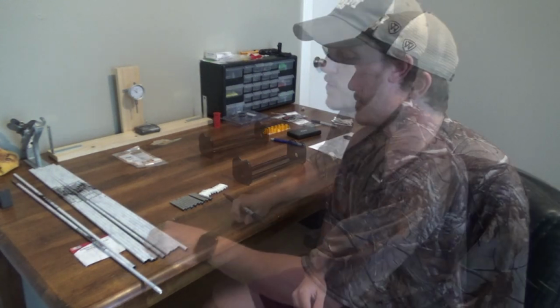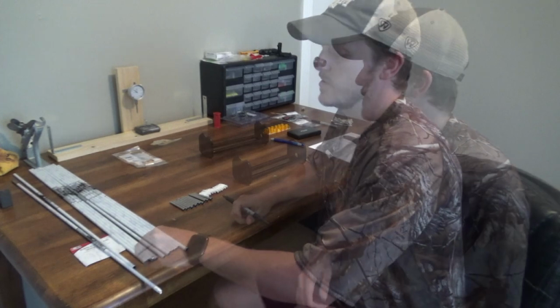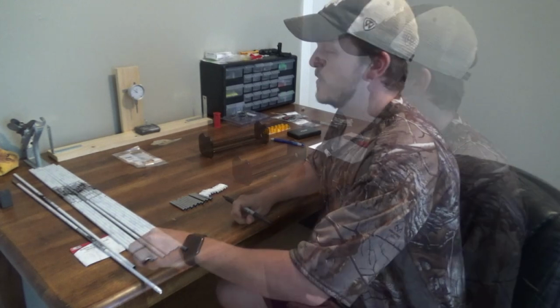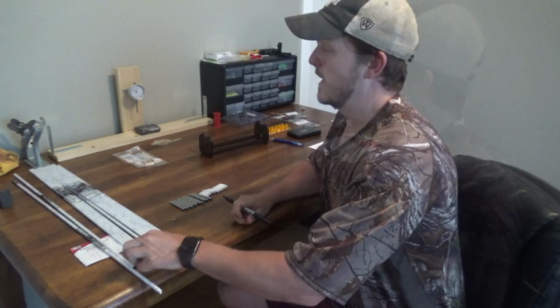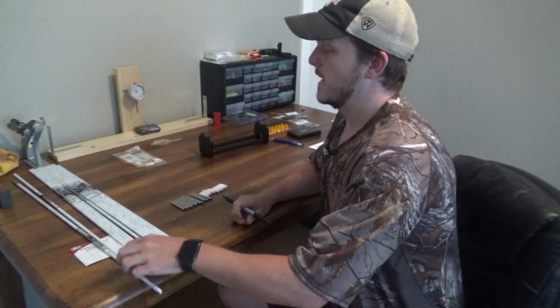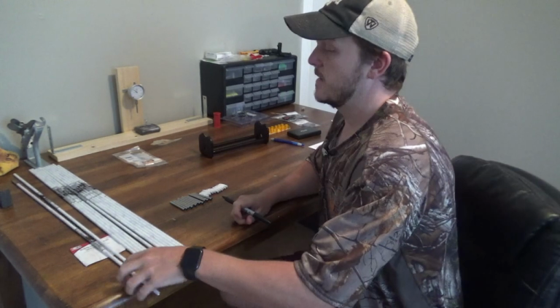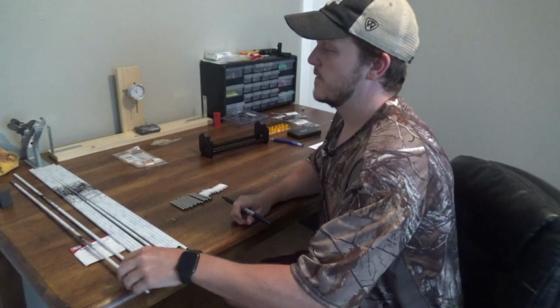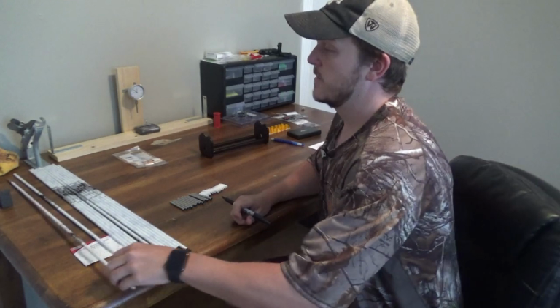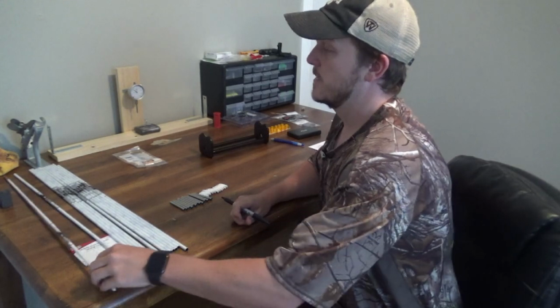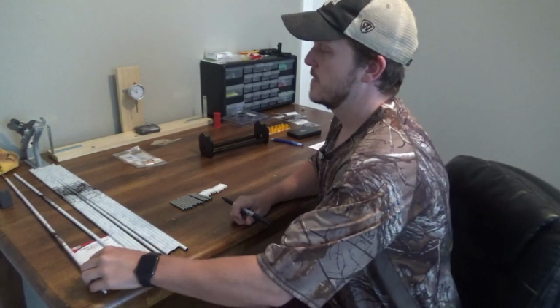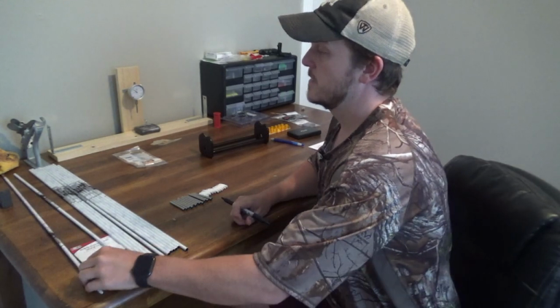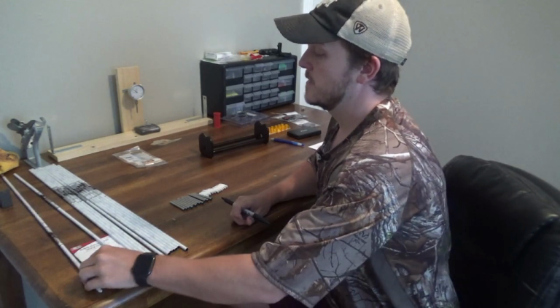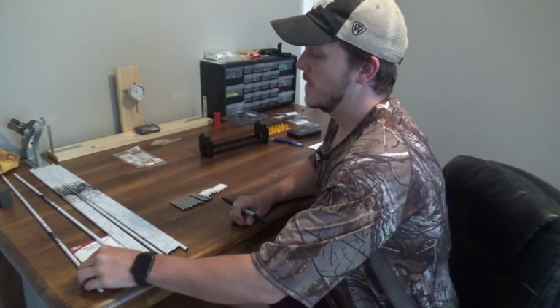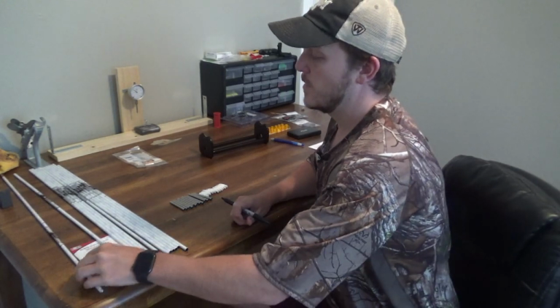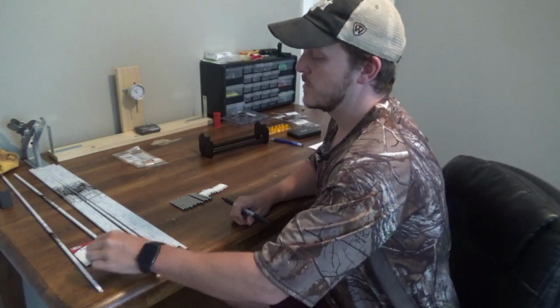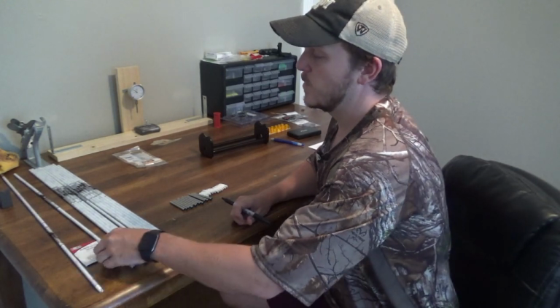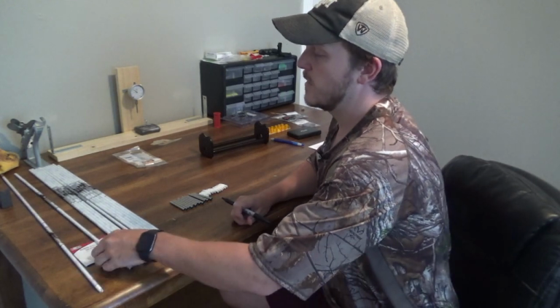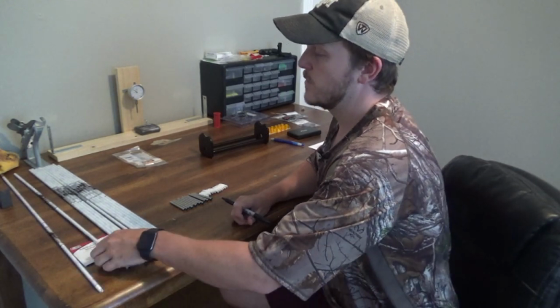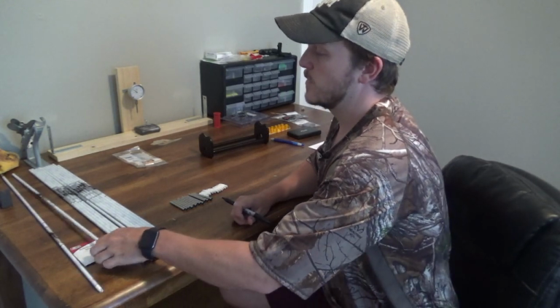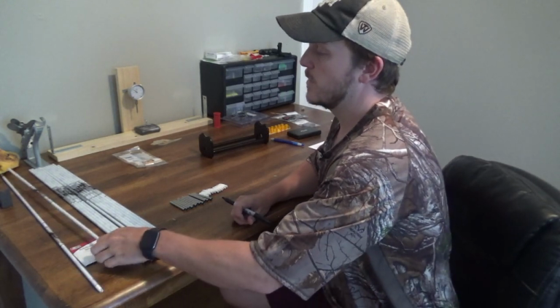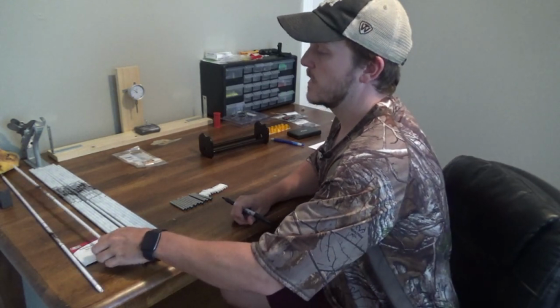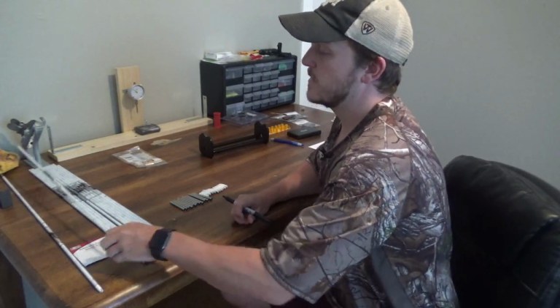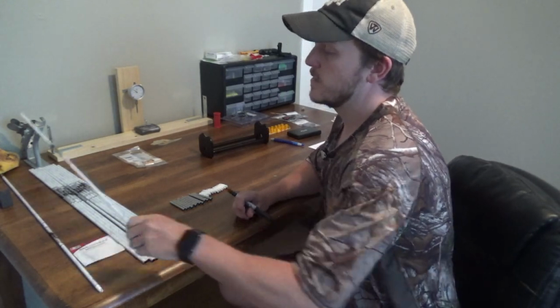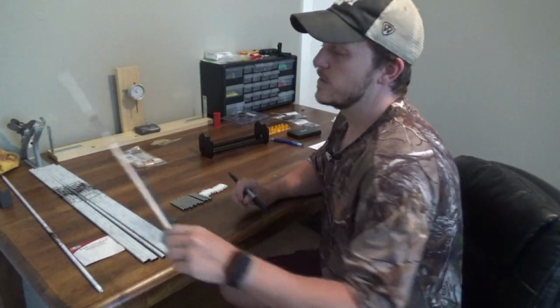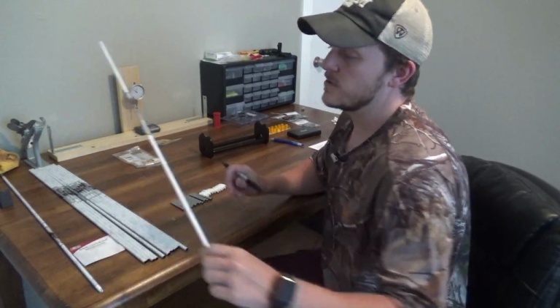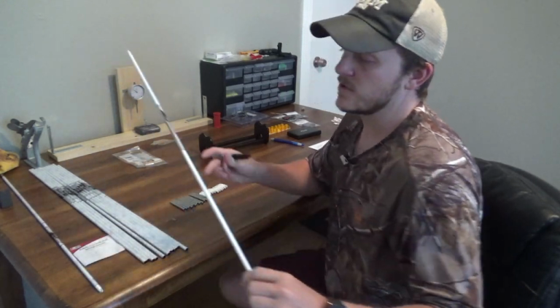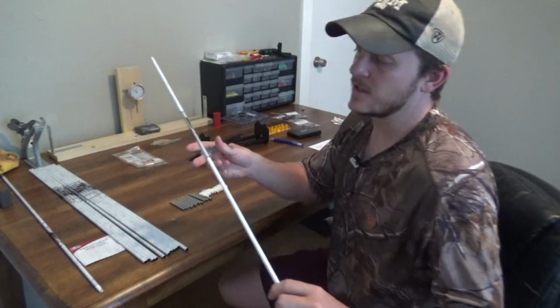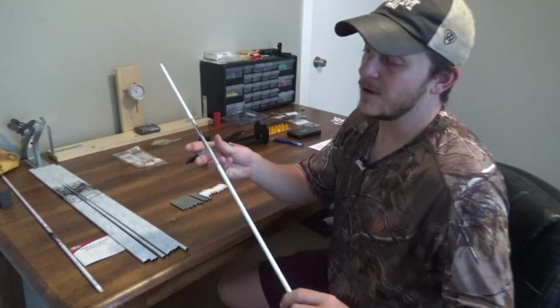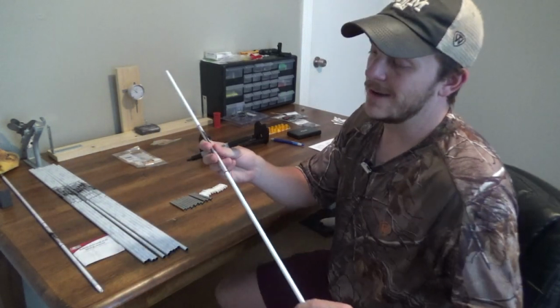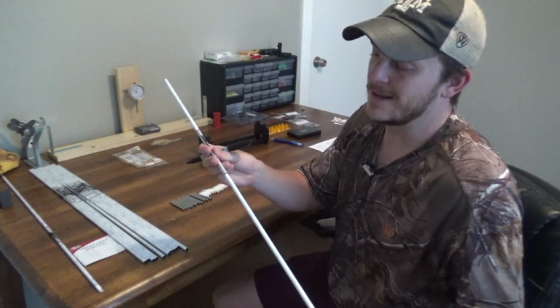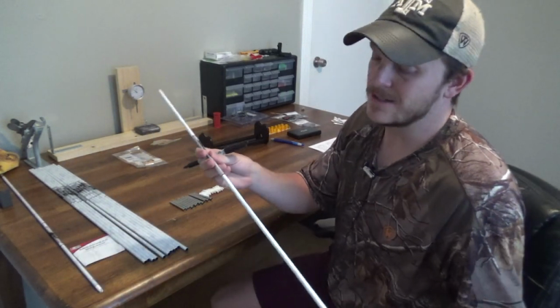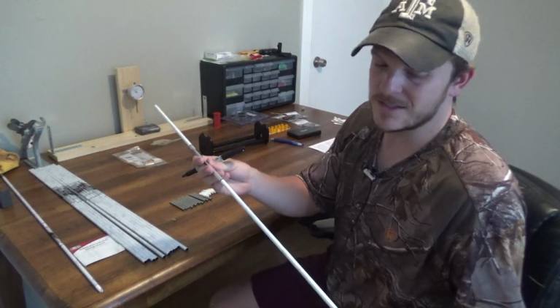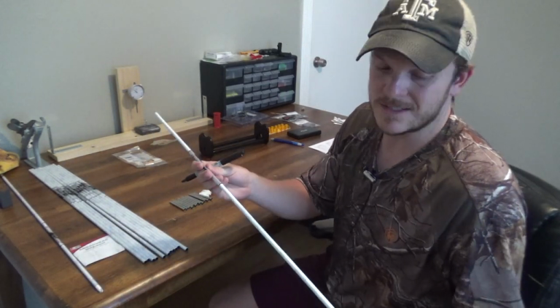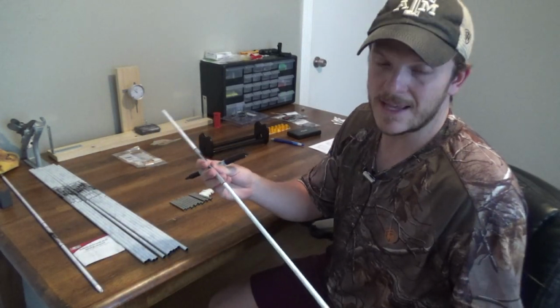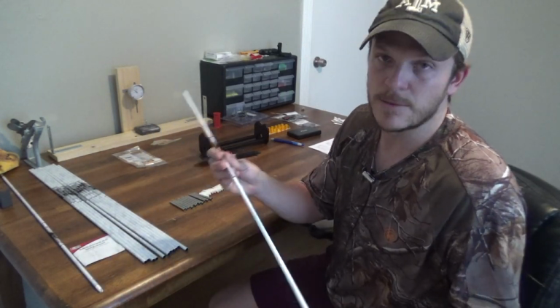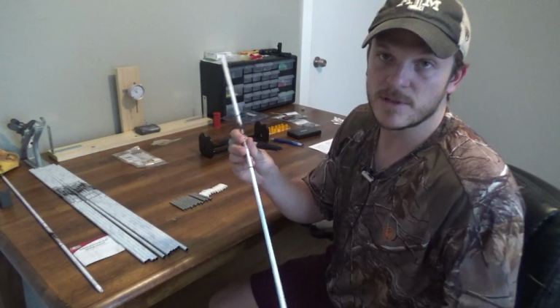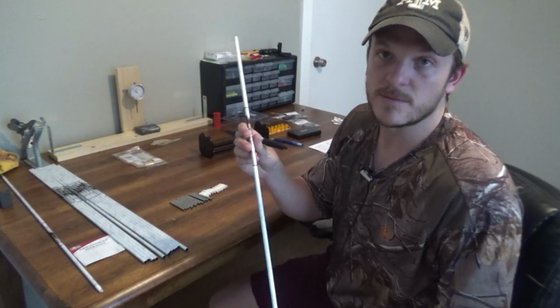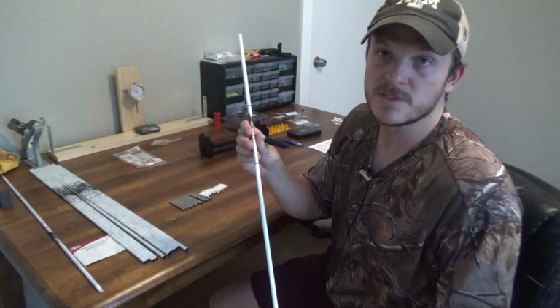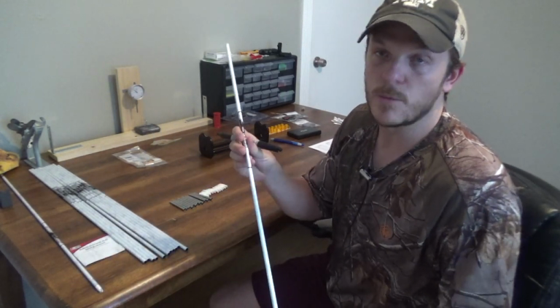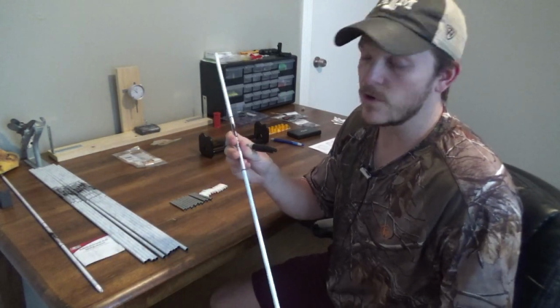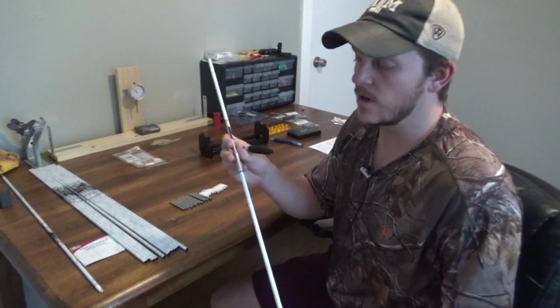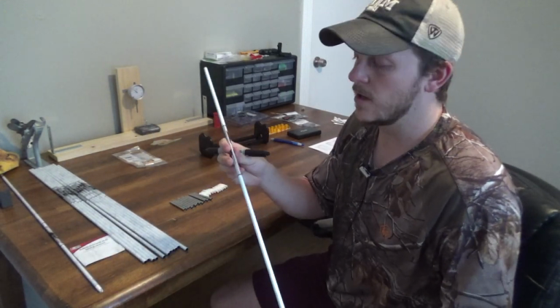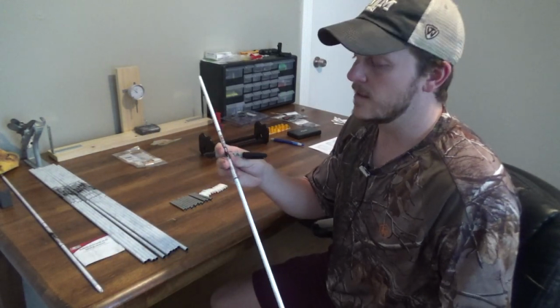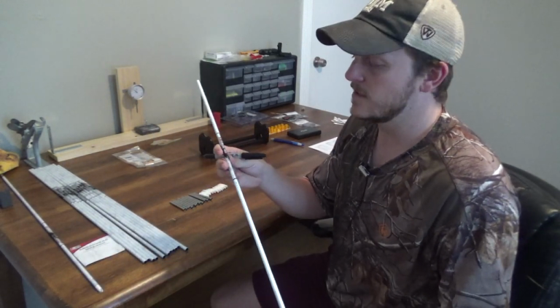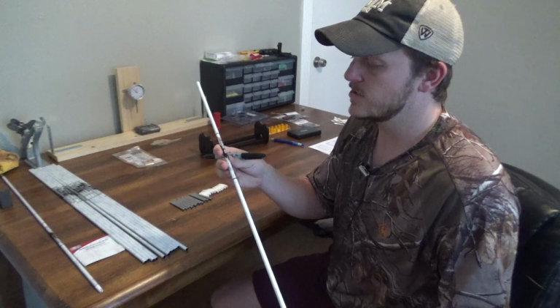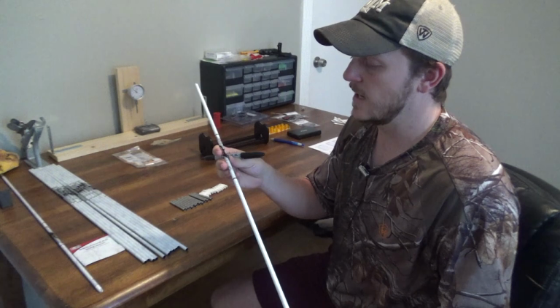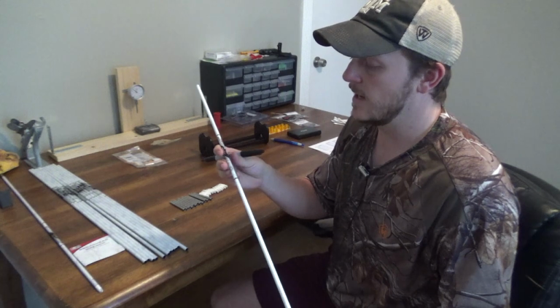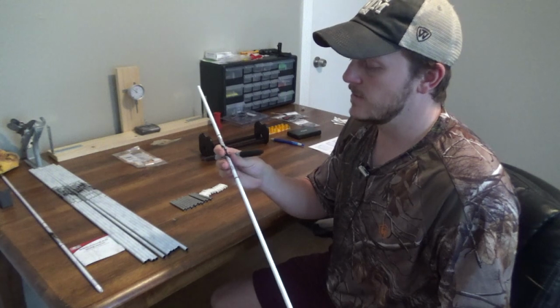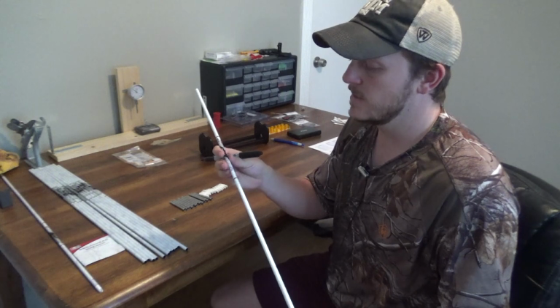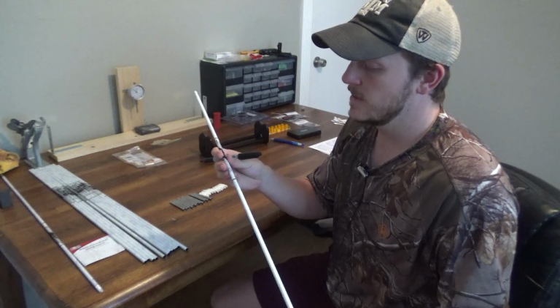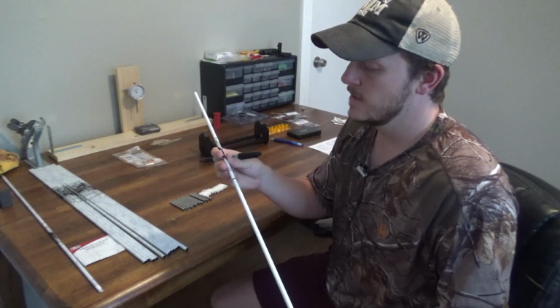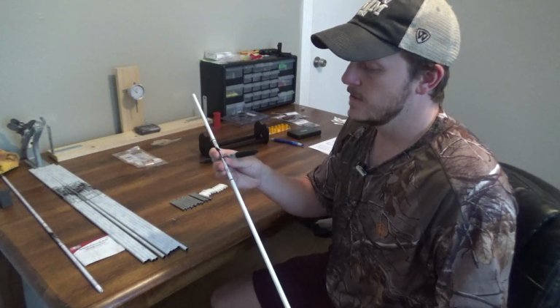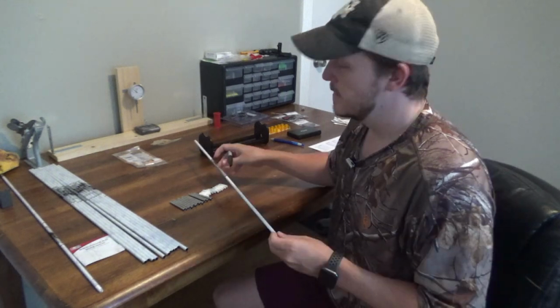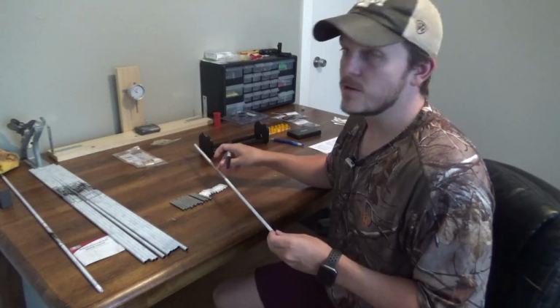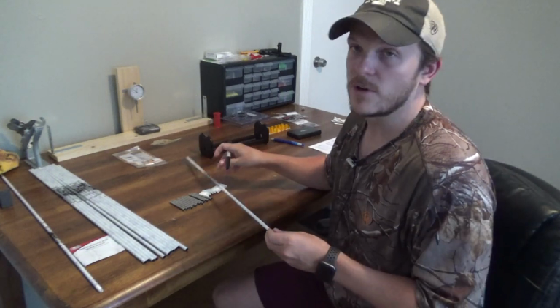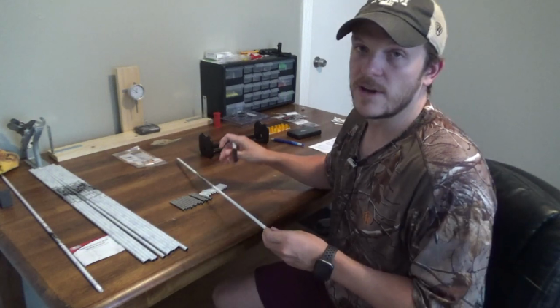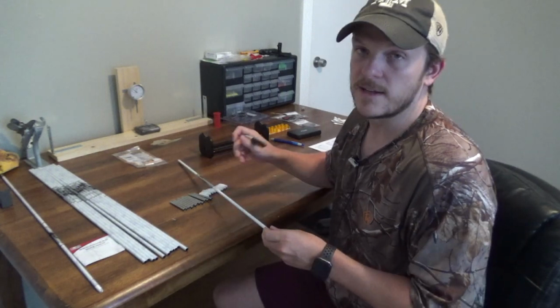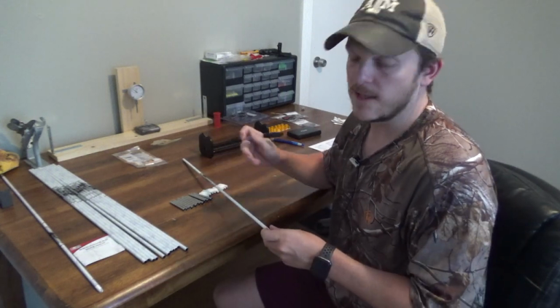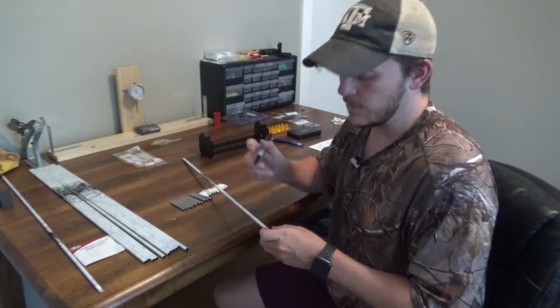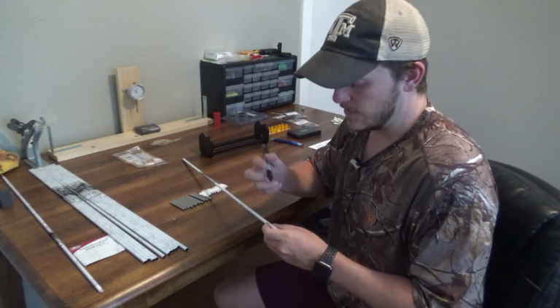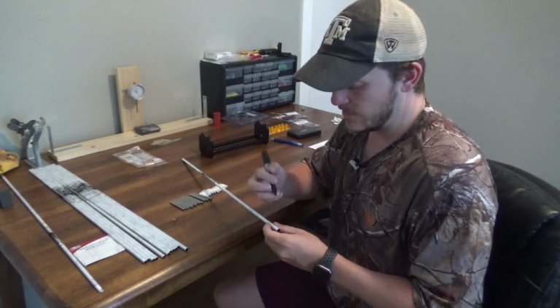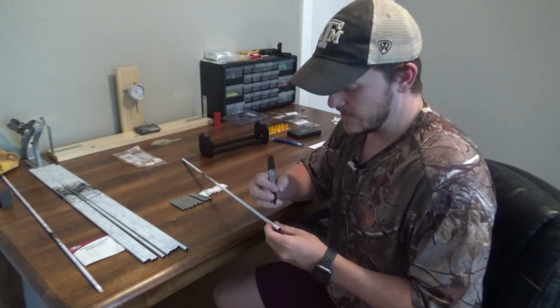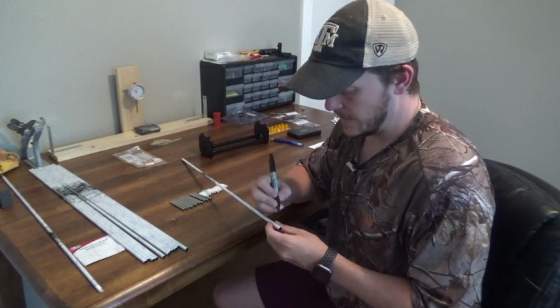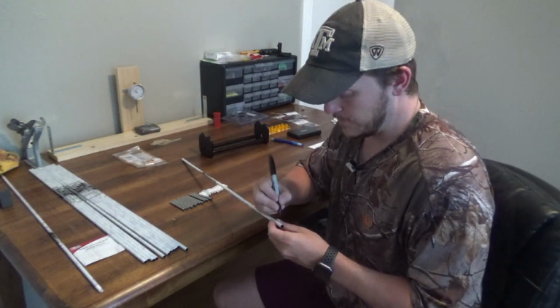Once you have all 12, you want to go ahead and label them somewhere on the shaft. I'll go ahead and label those now.